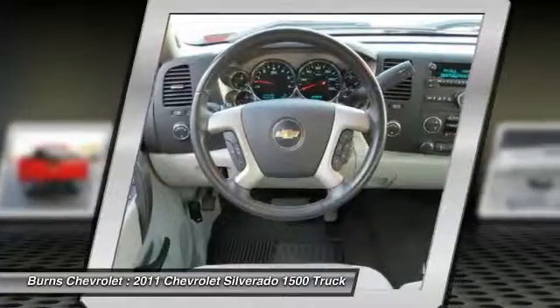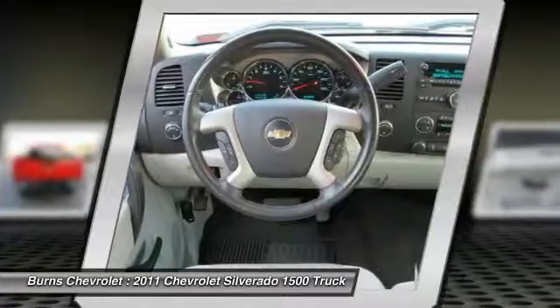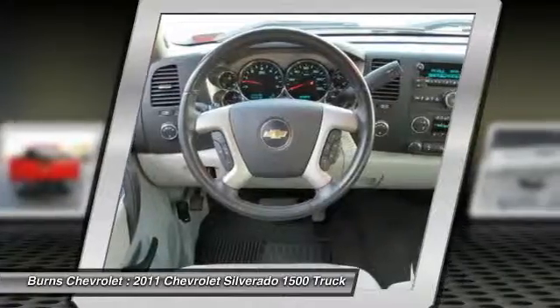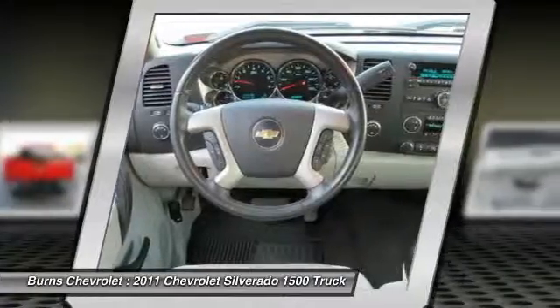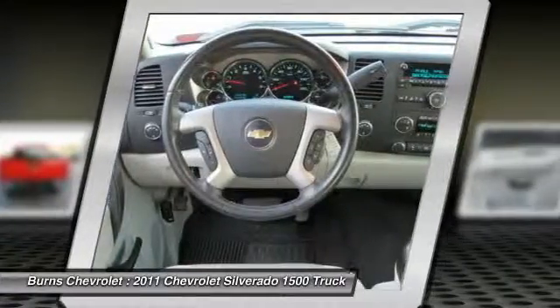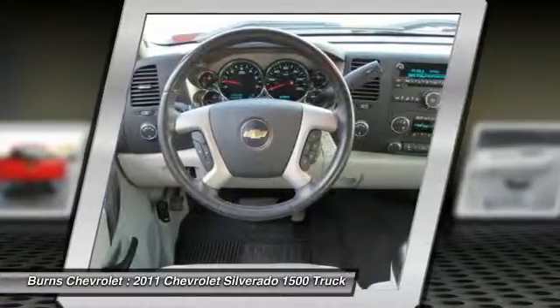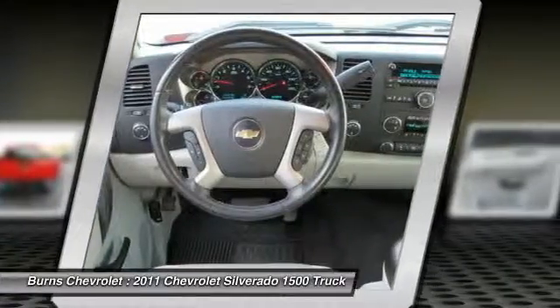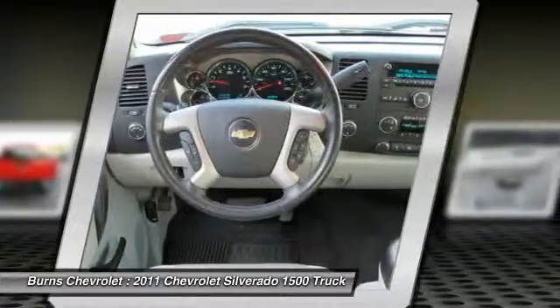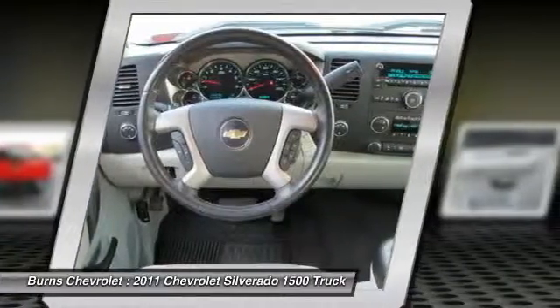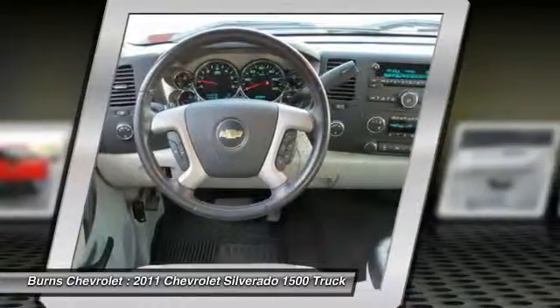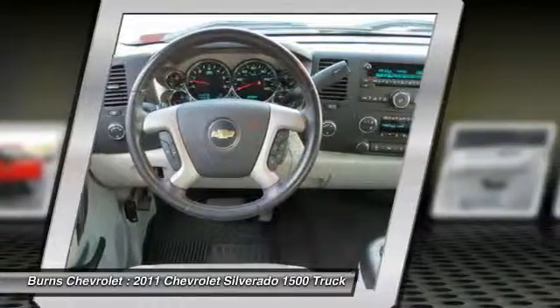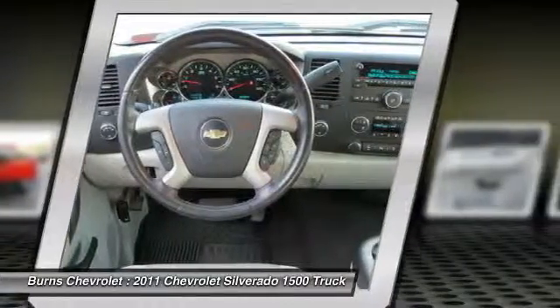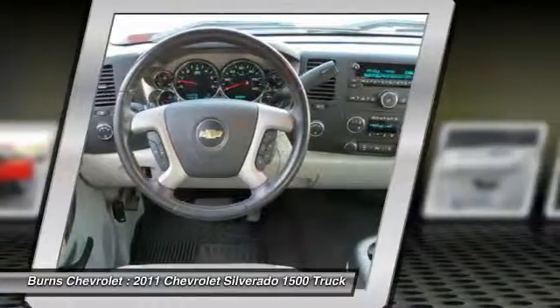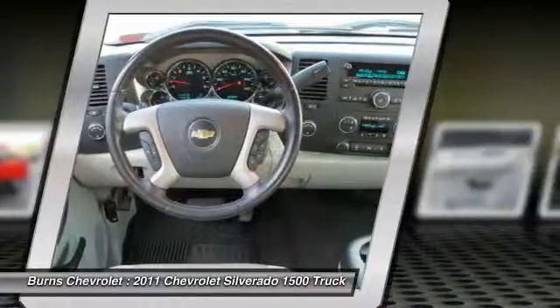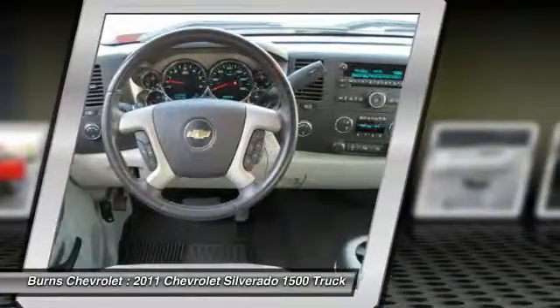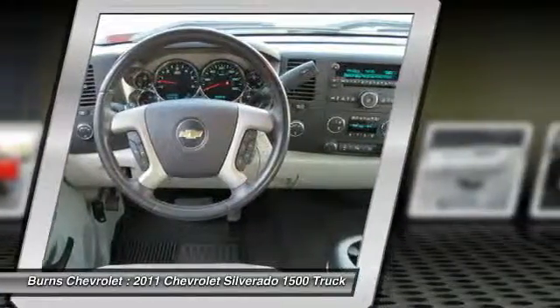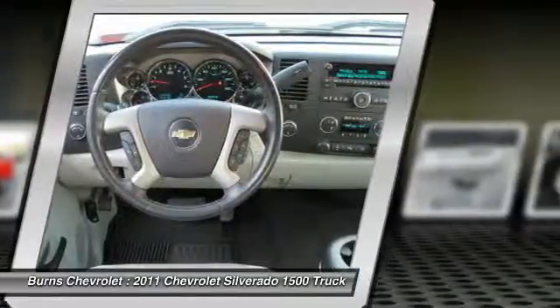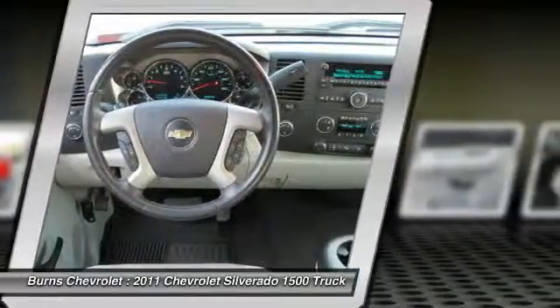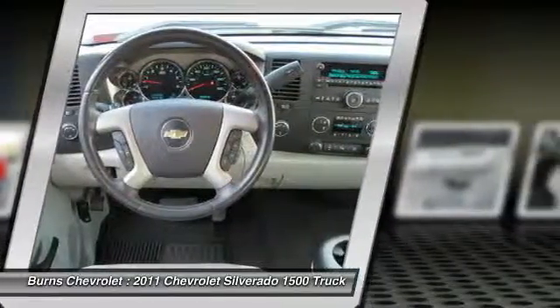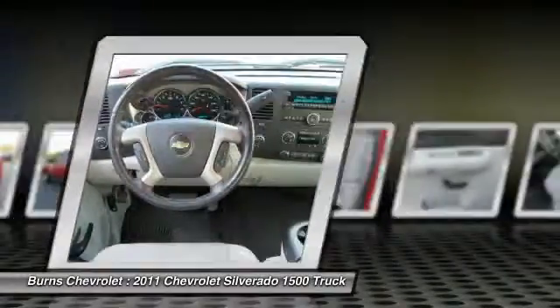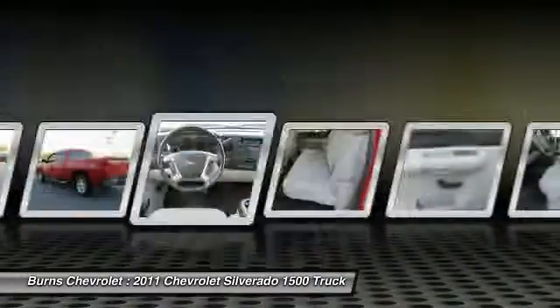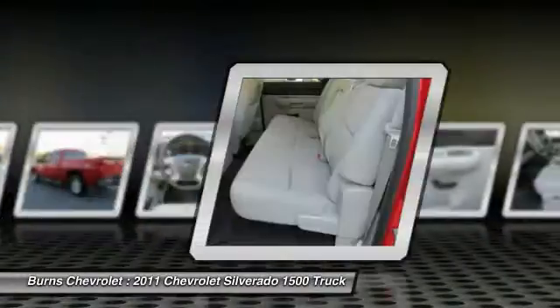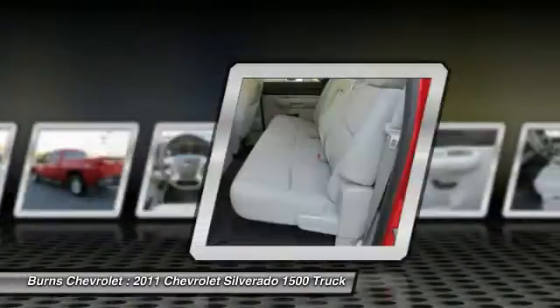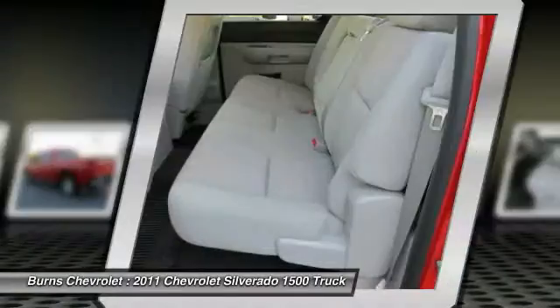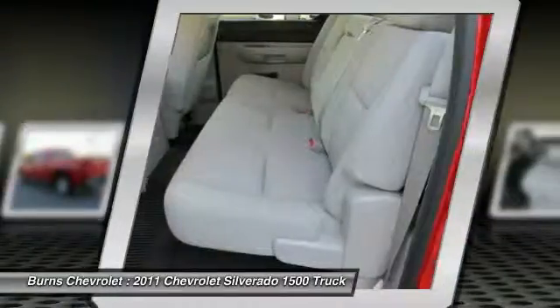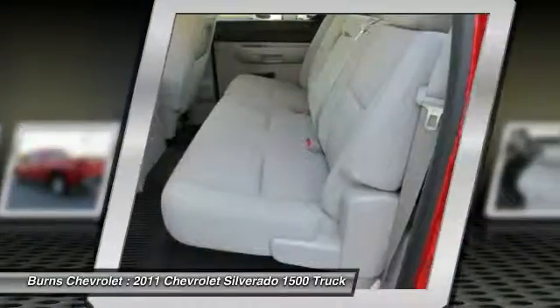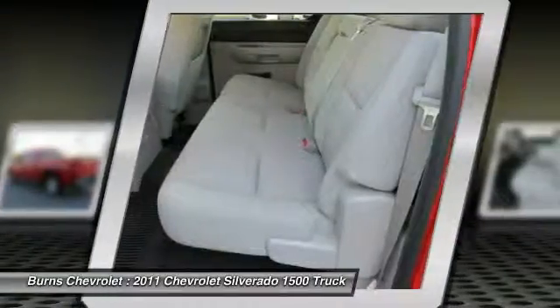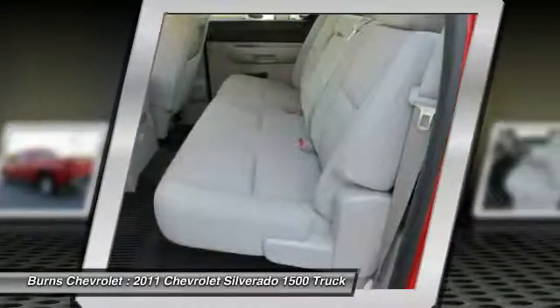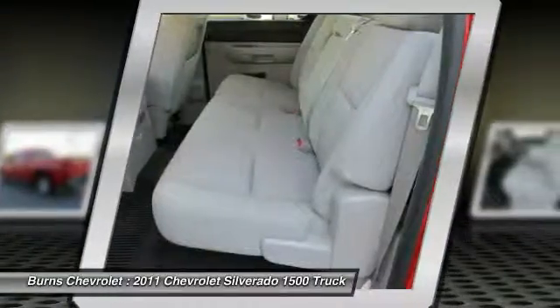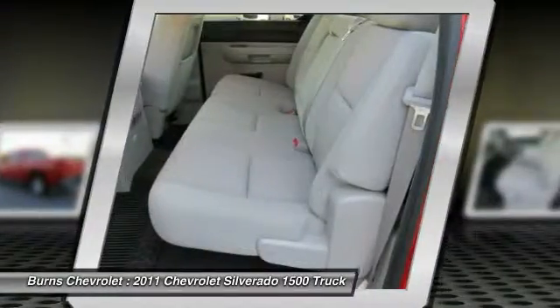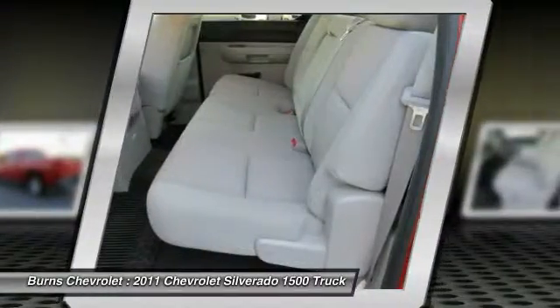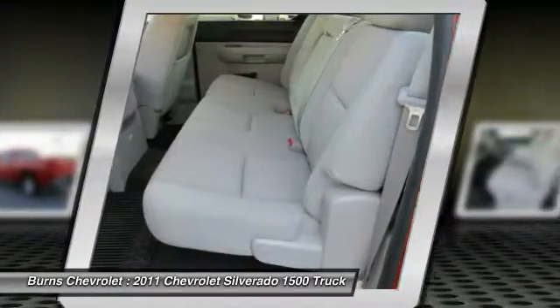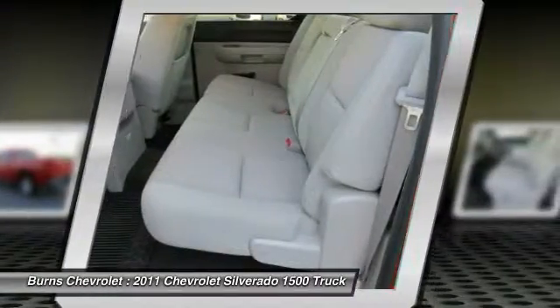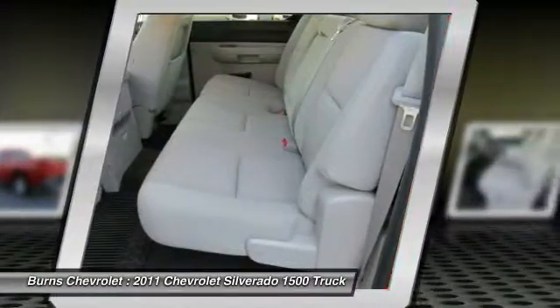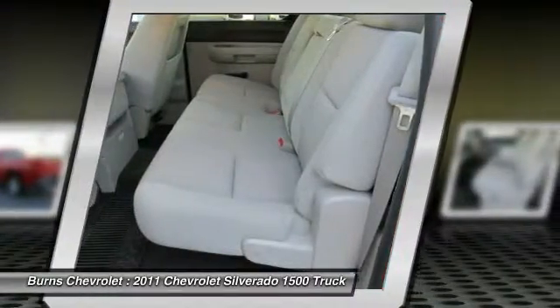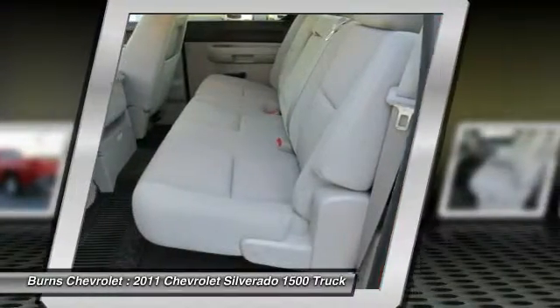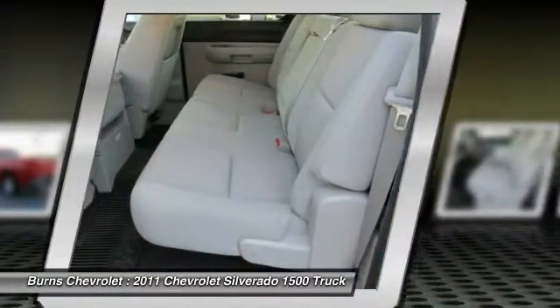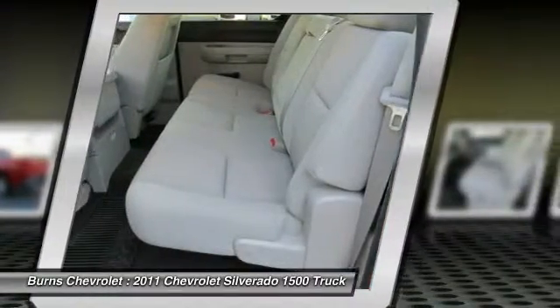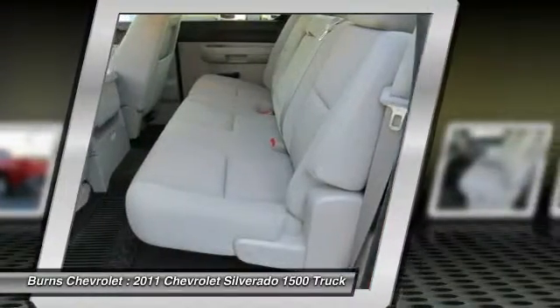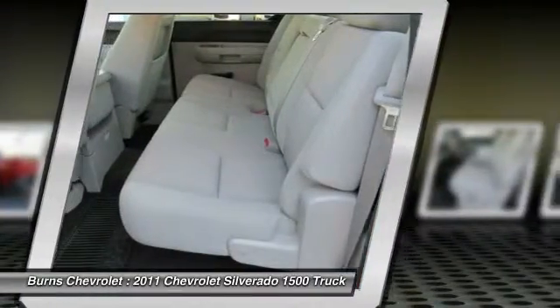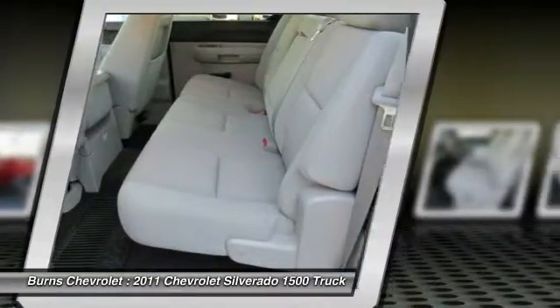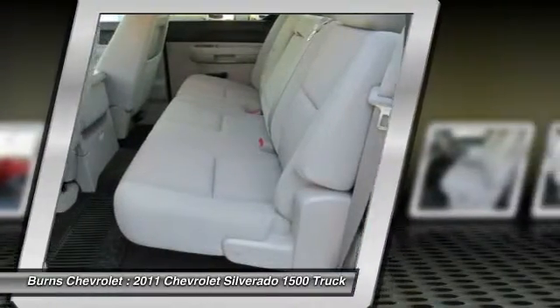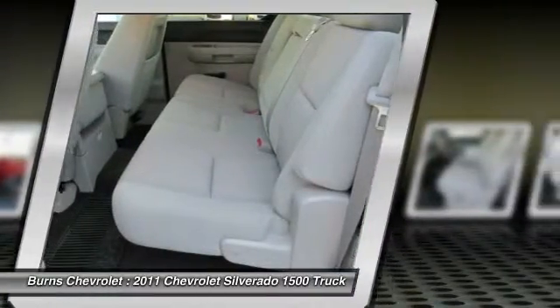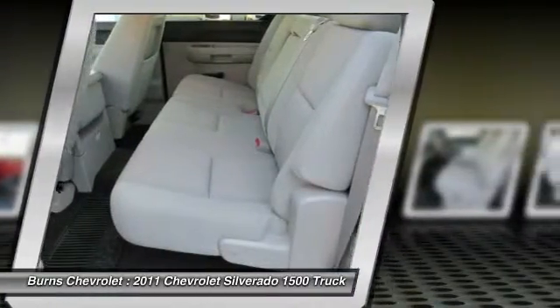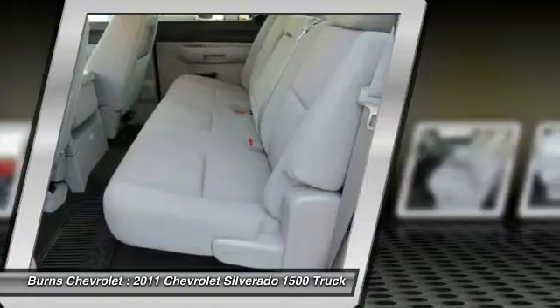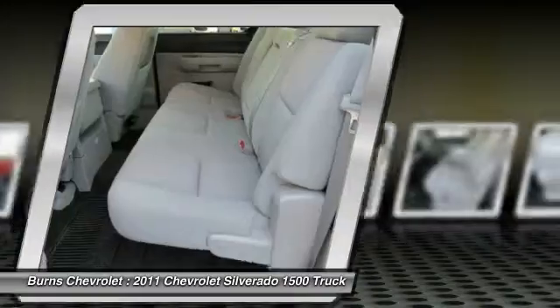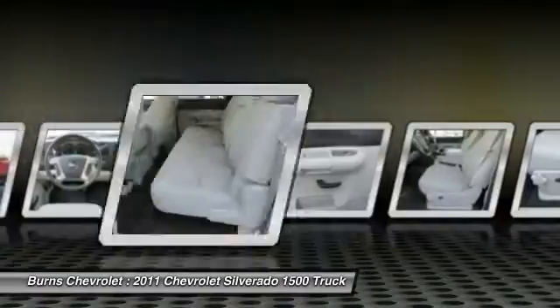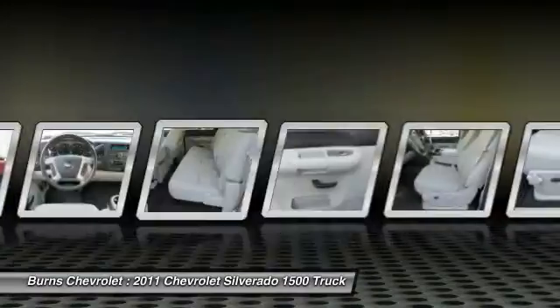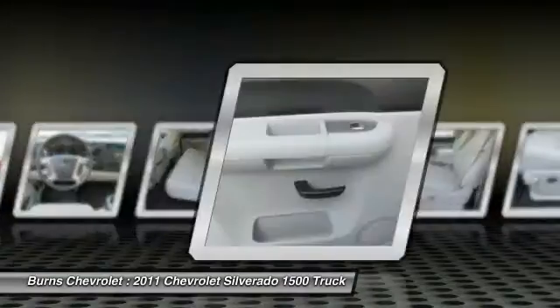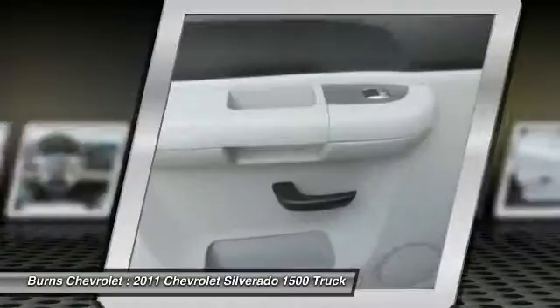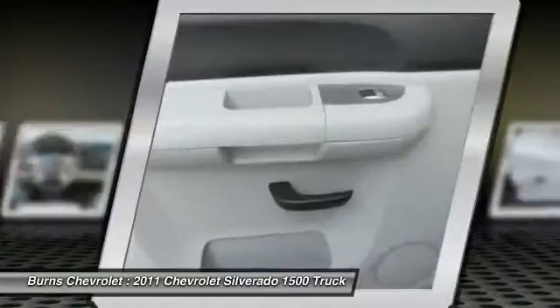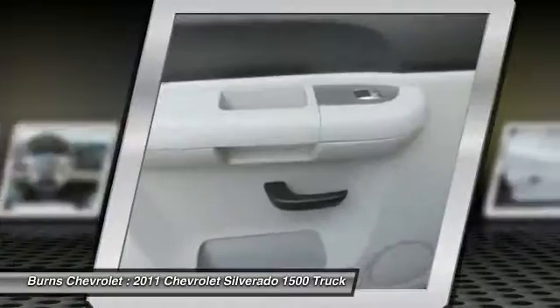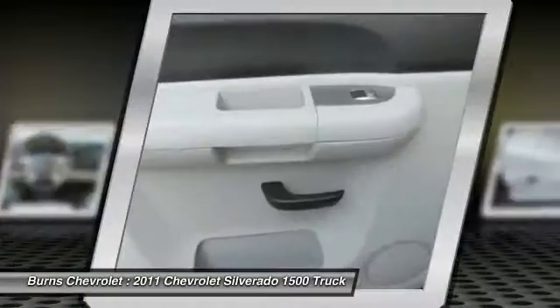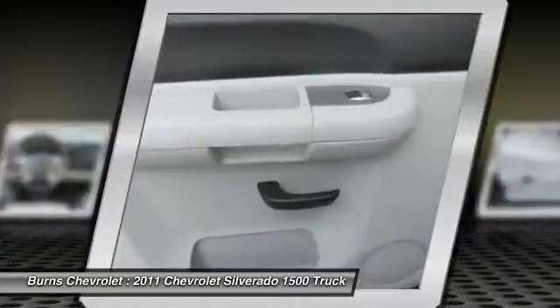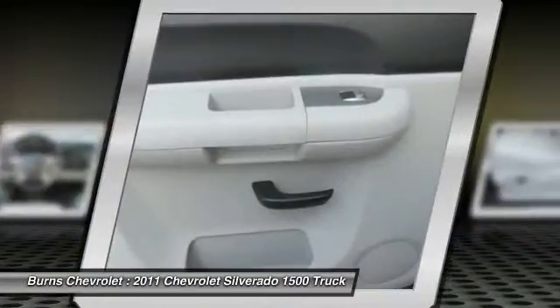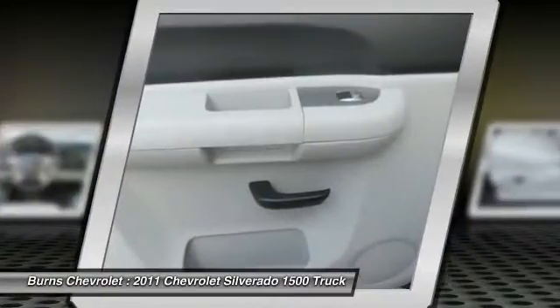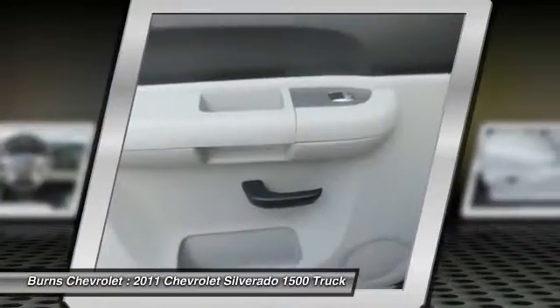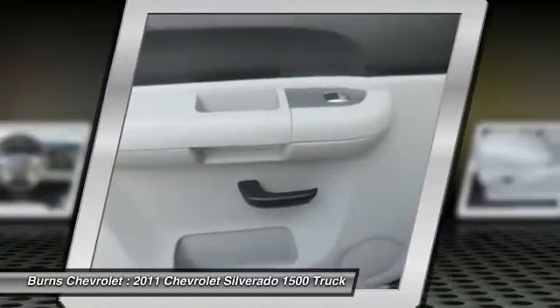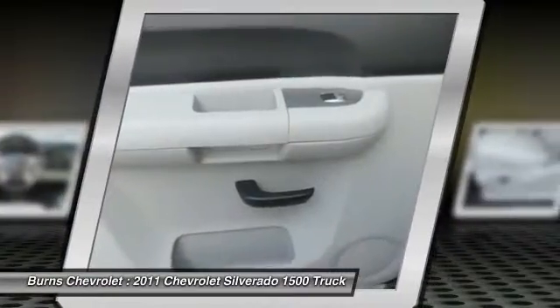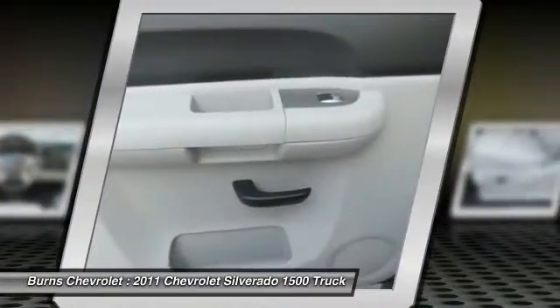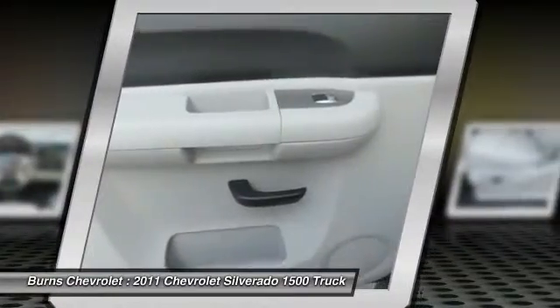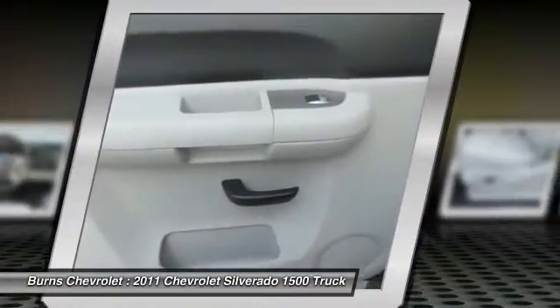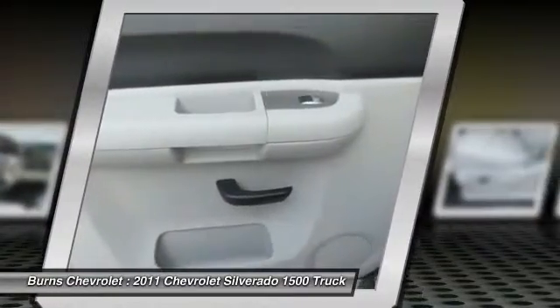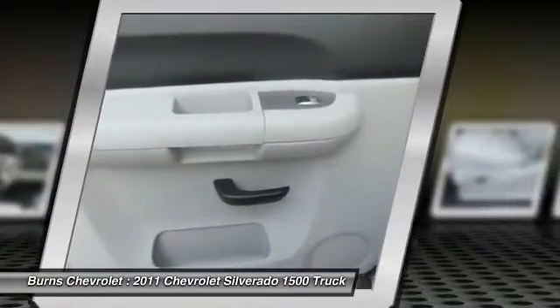Hands-free communication. If you like it online, you'll love it in your driveway. Take it for a spin today.